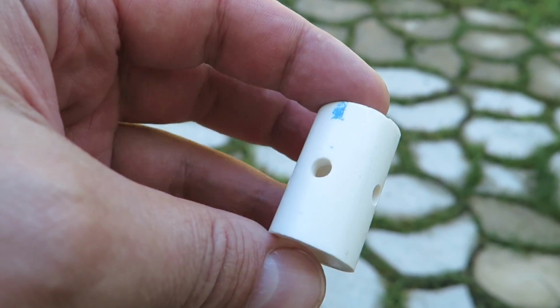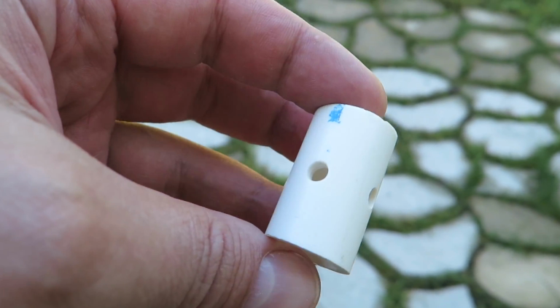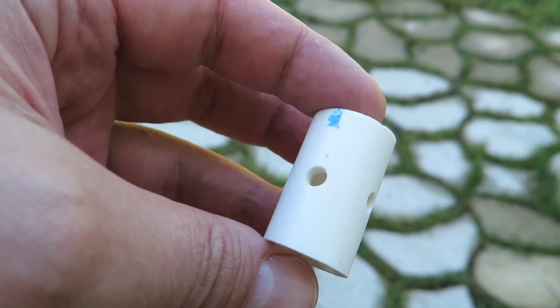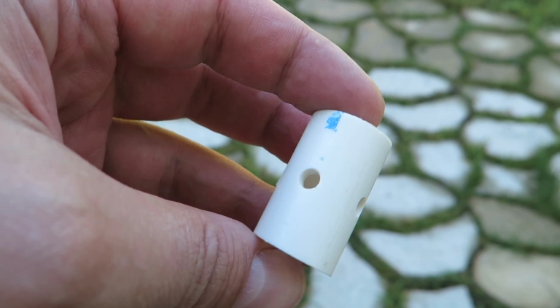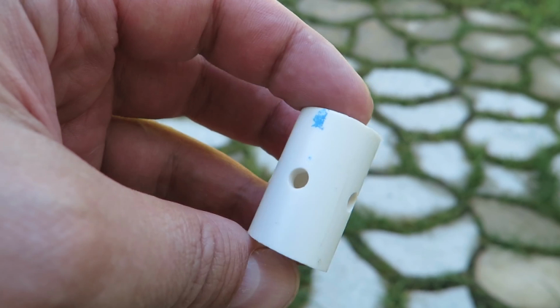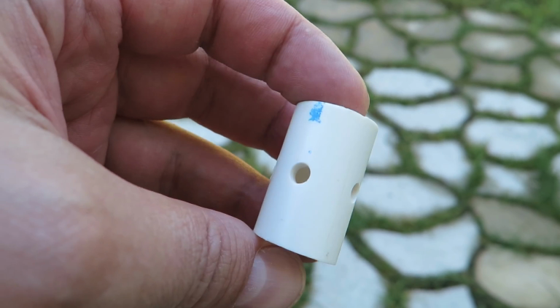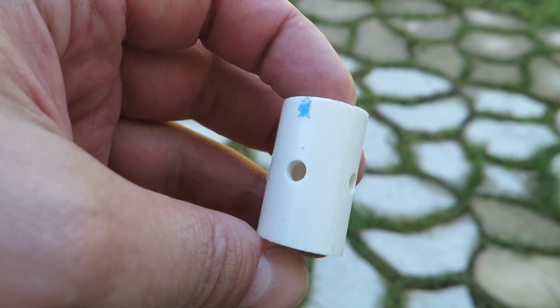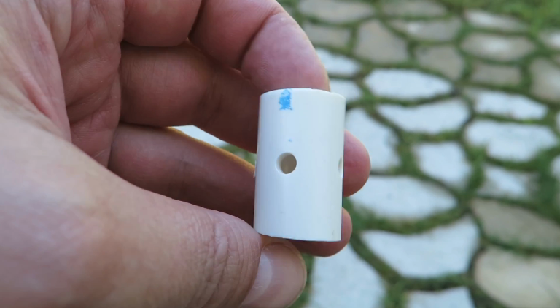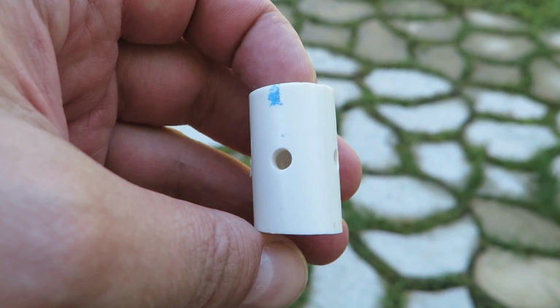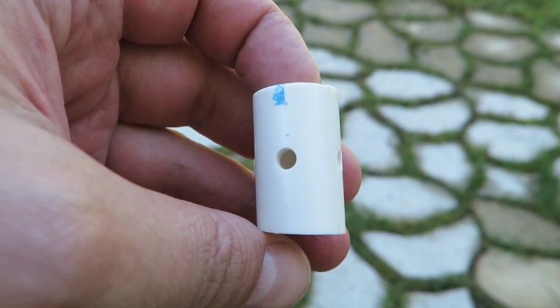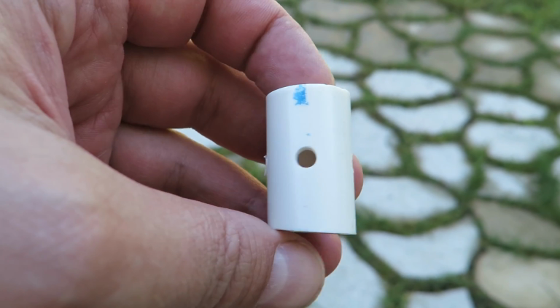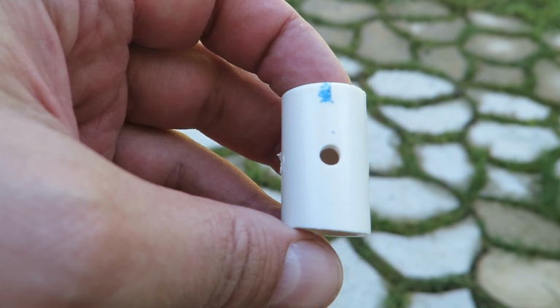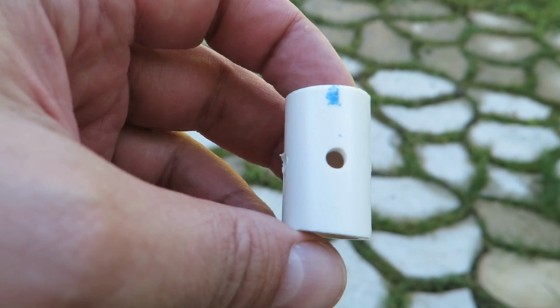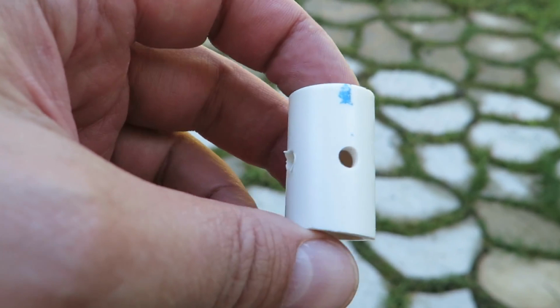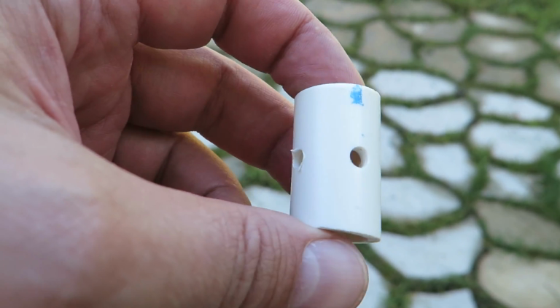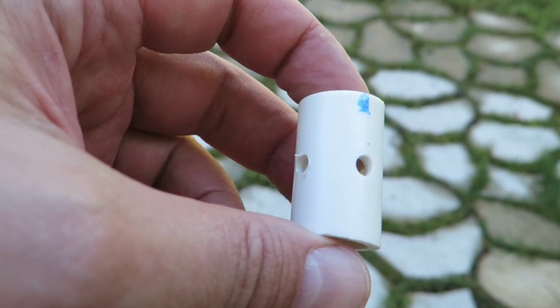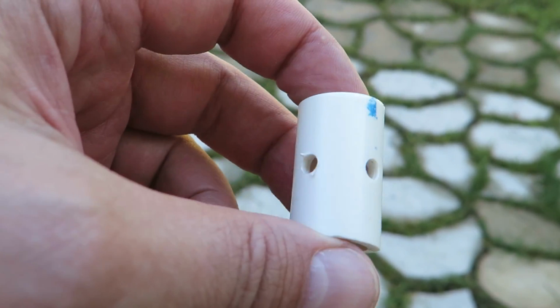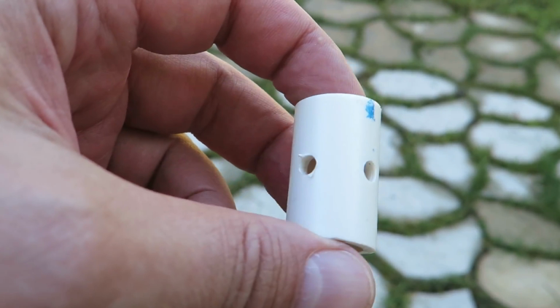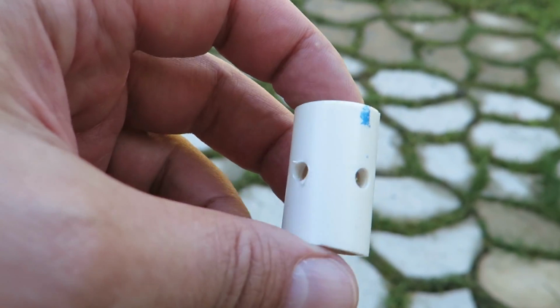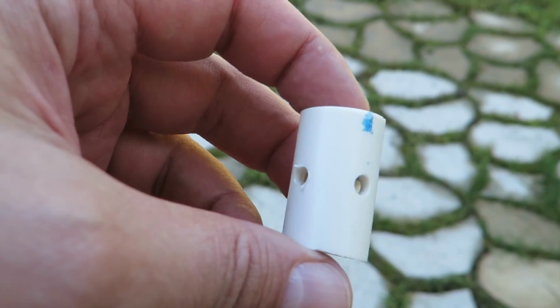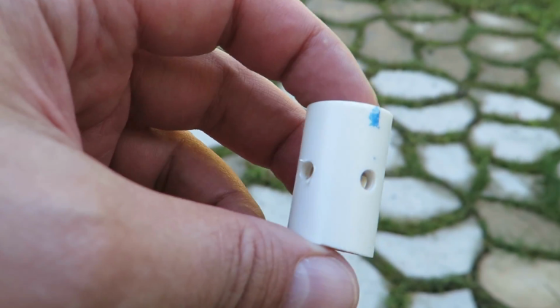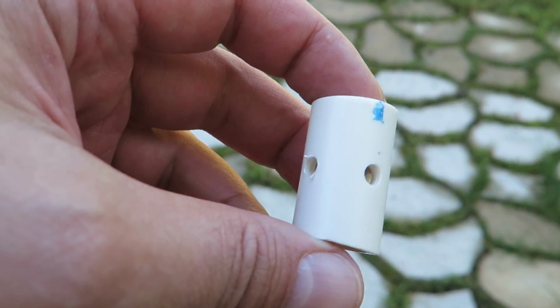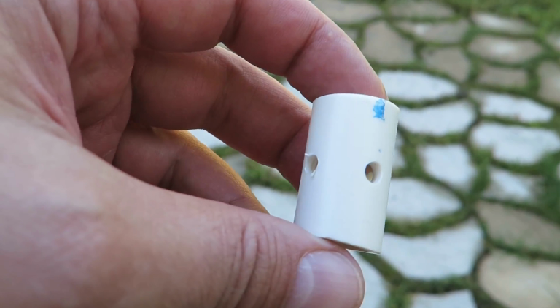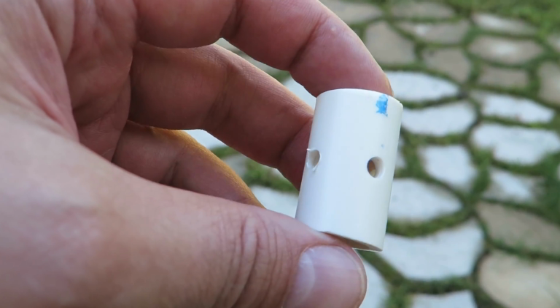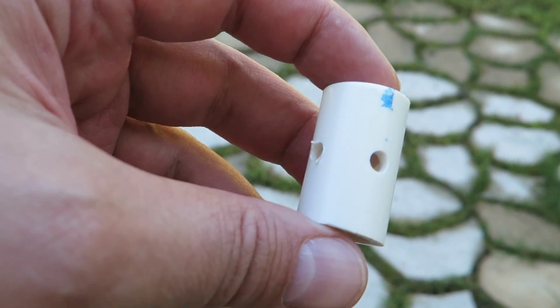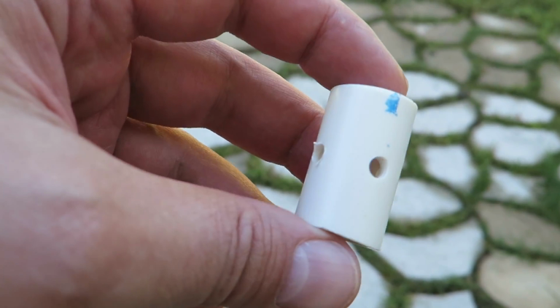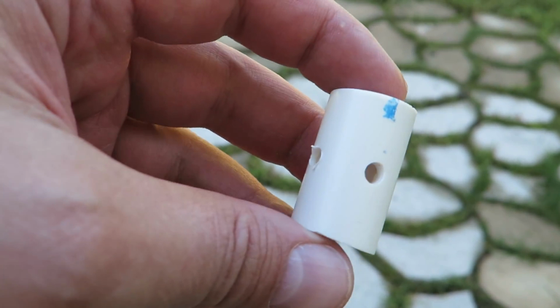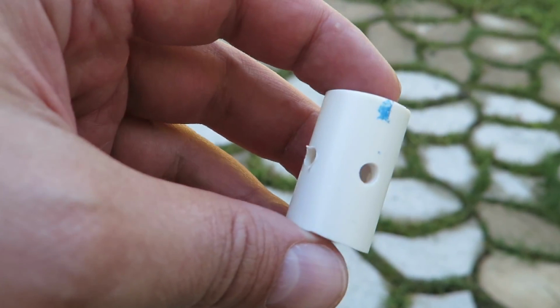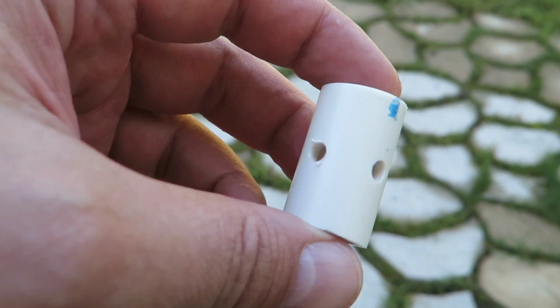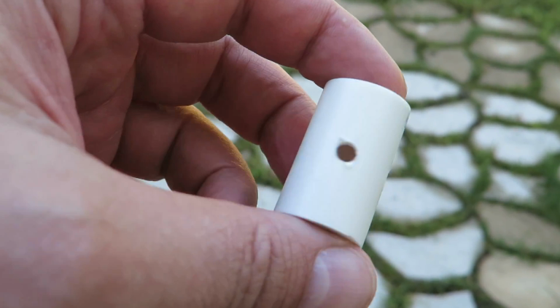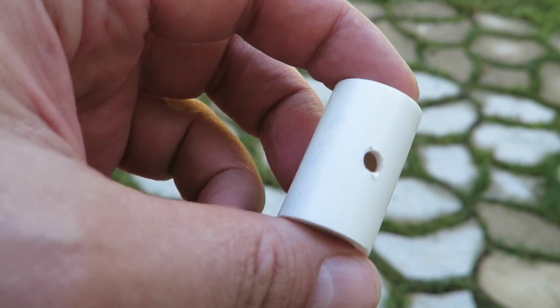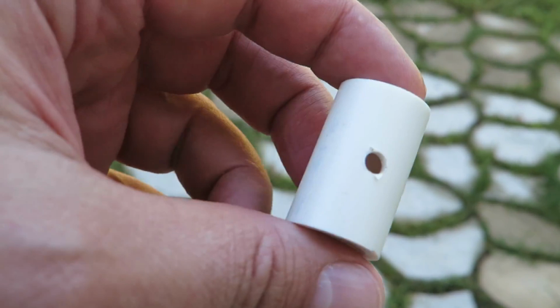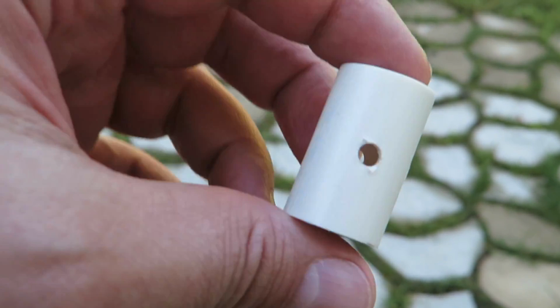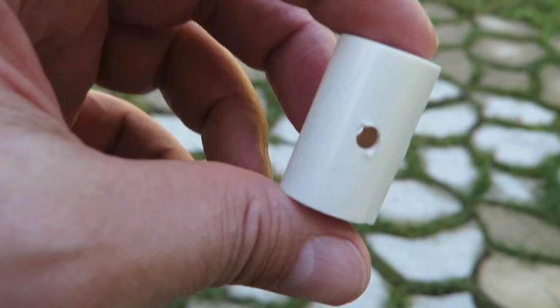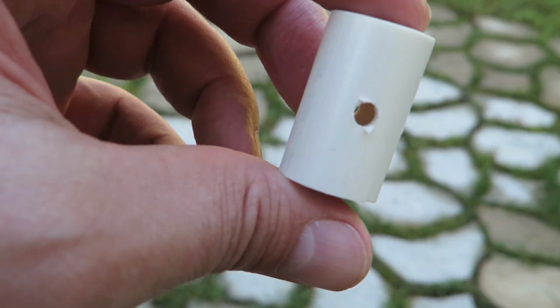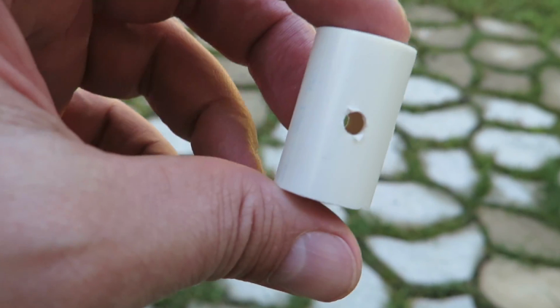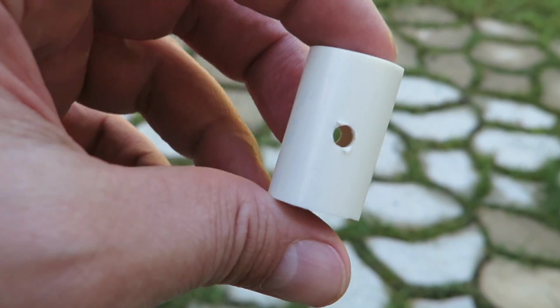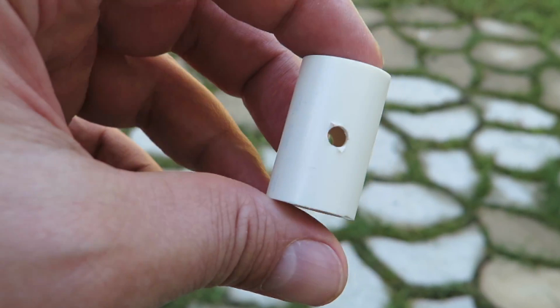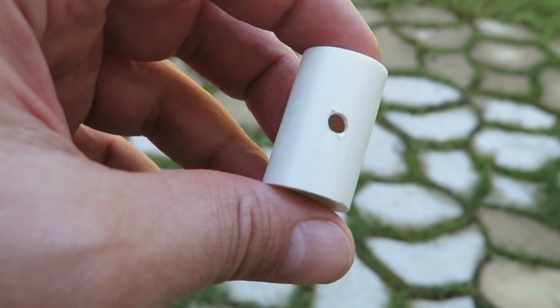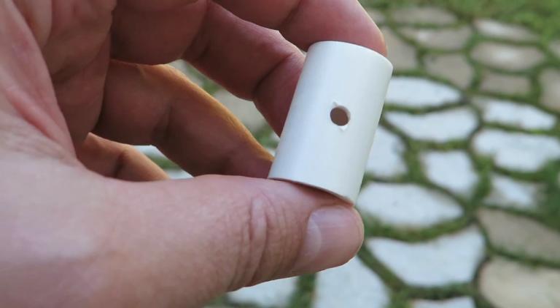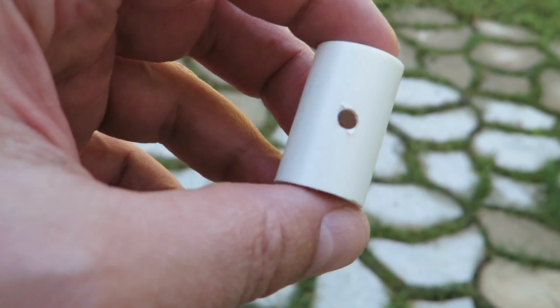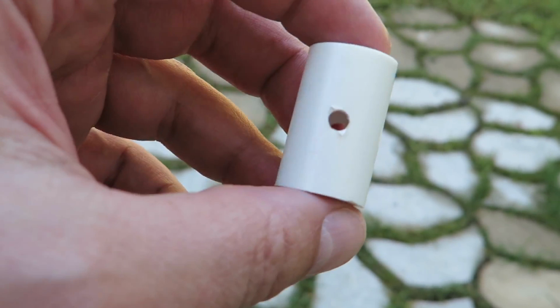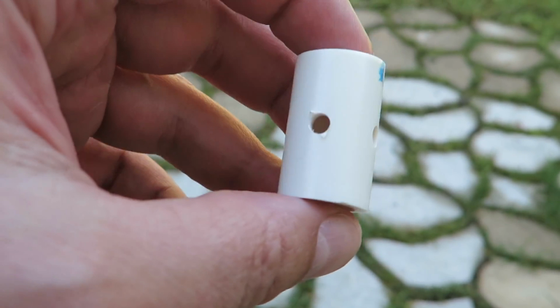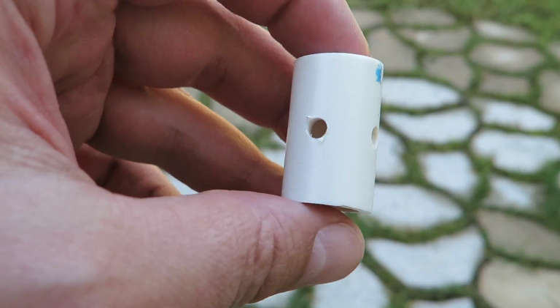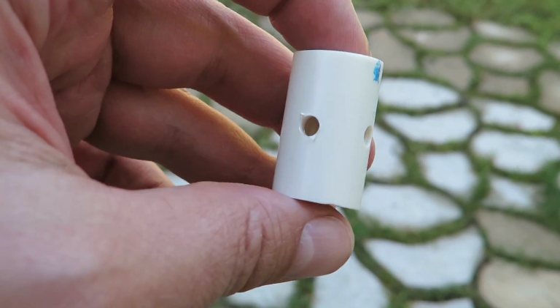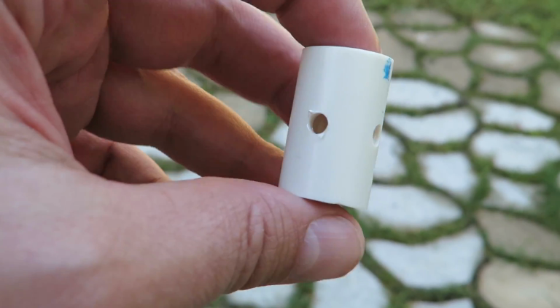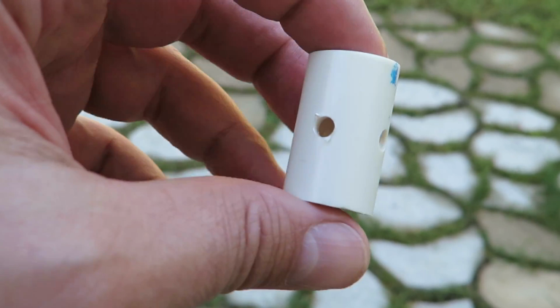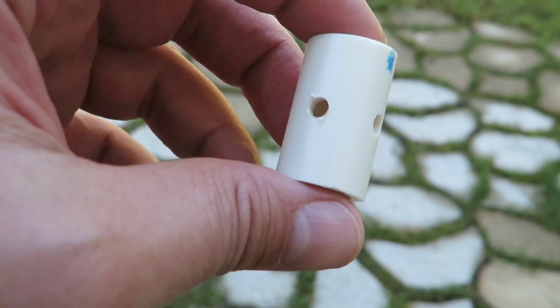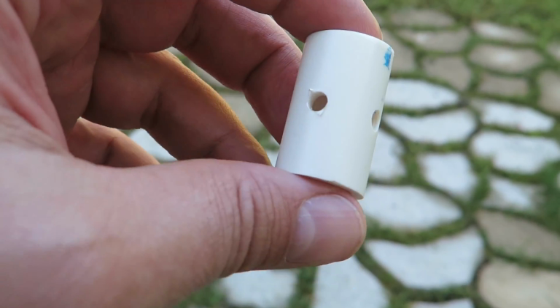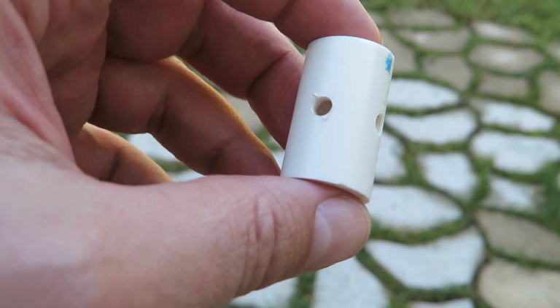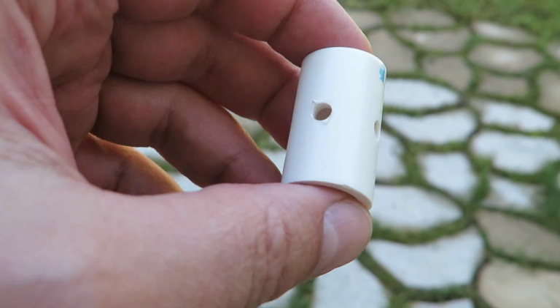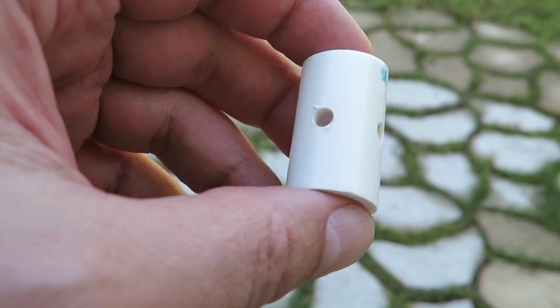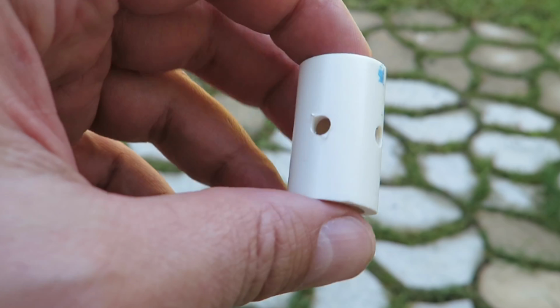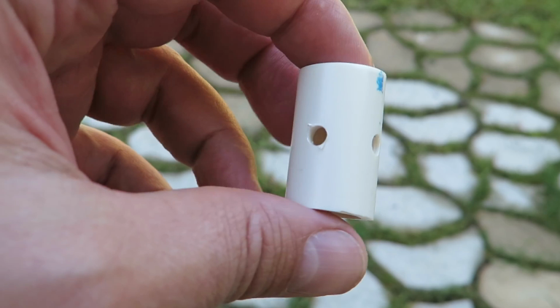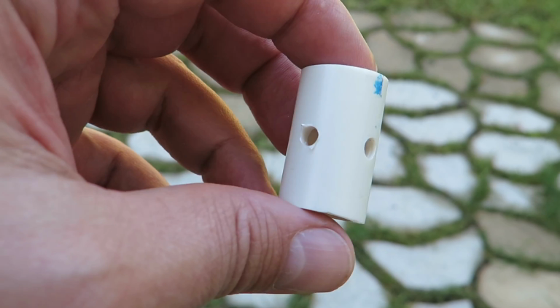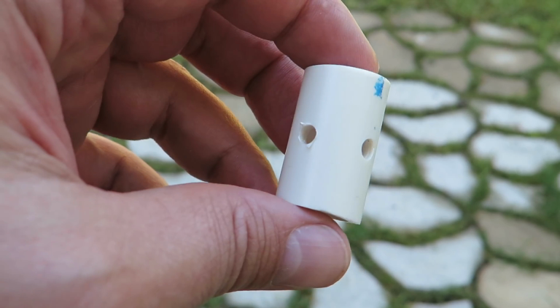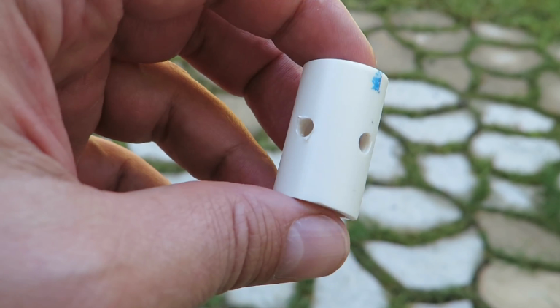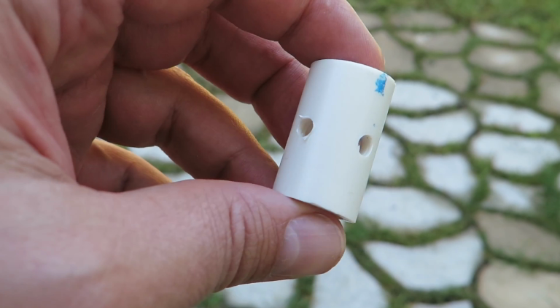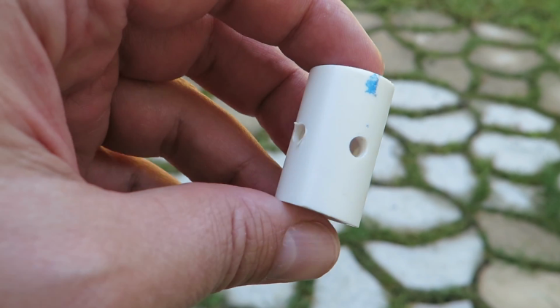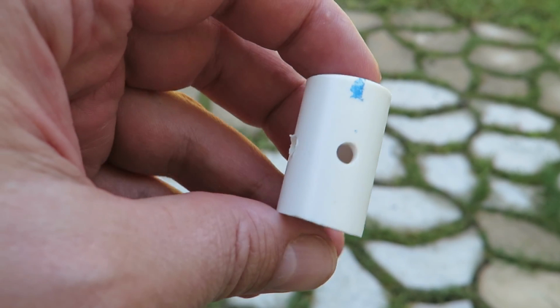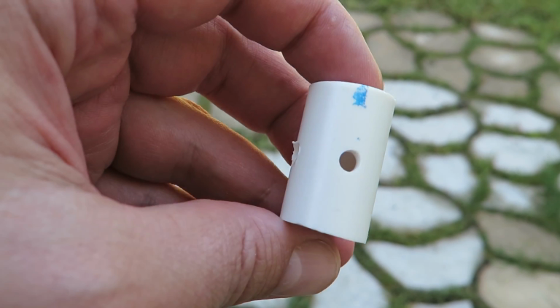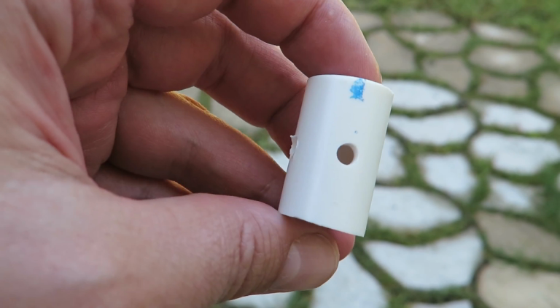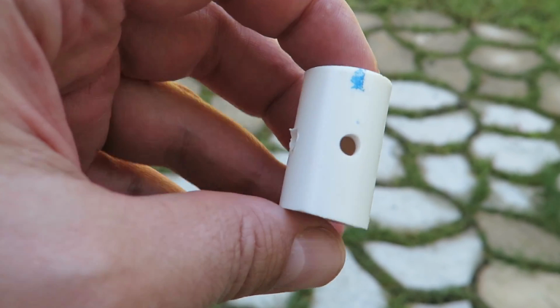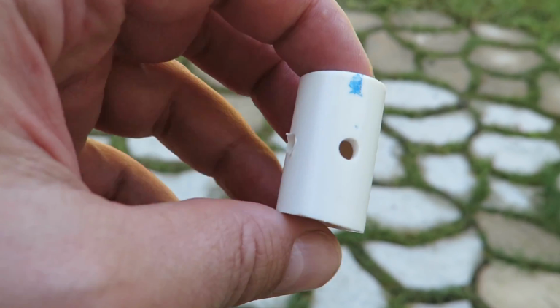Basically what this is, it's a three-quarter inch PVC pipe, cut about one inch long. The dimensions are not overly critical on any of this.